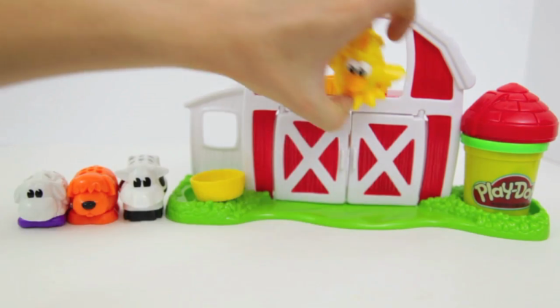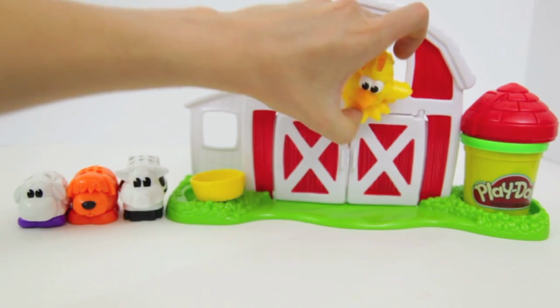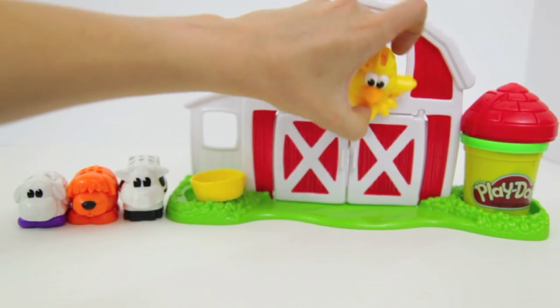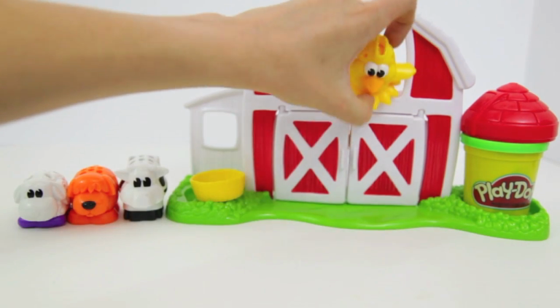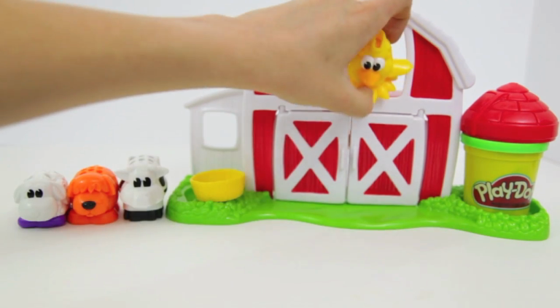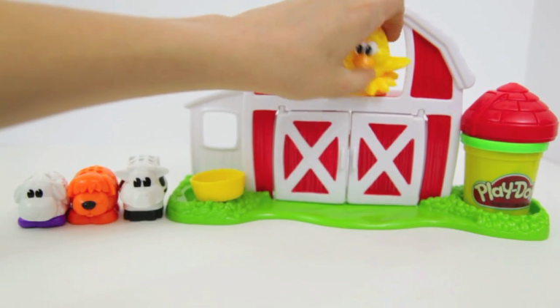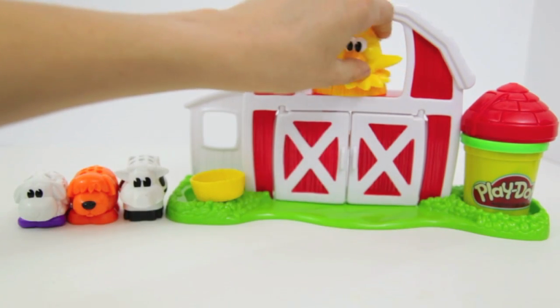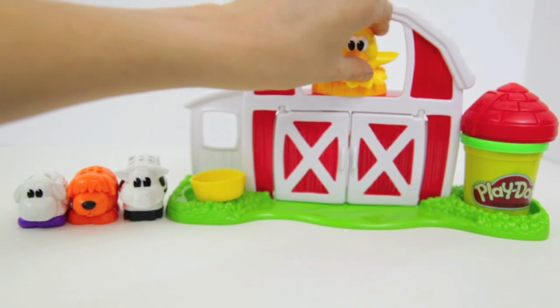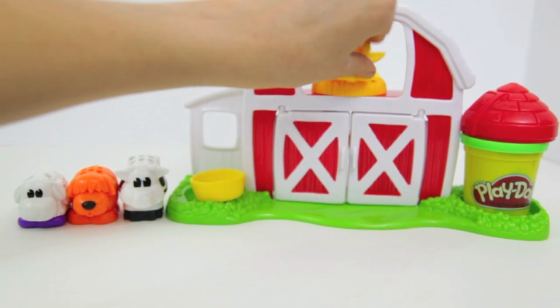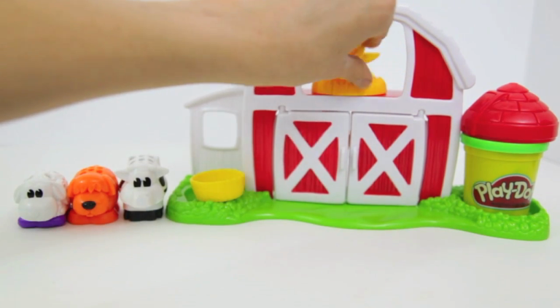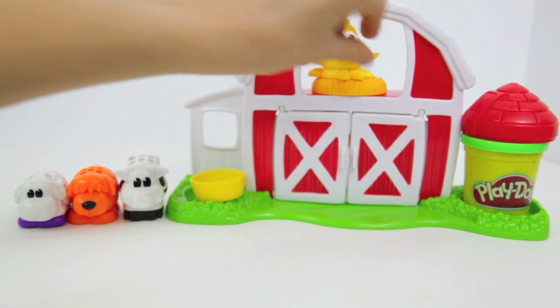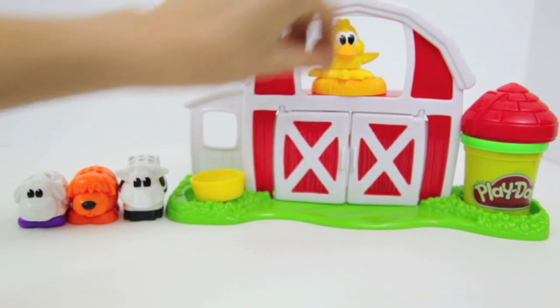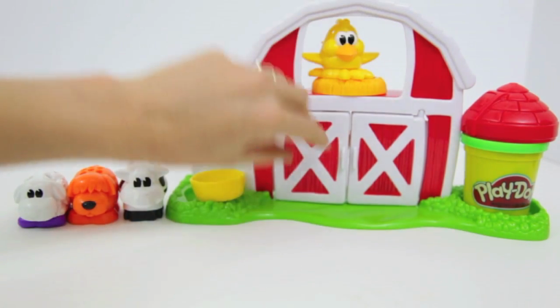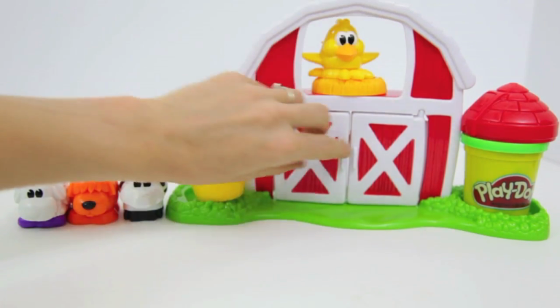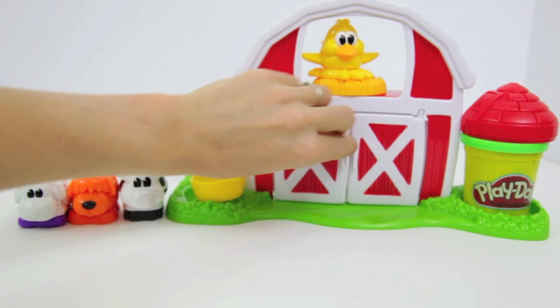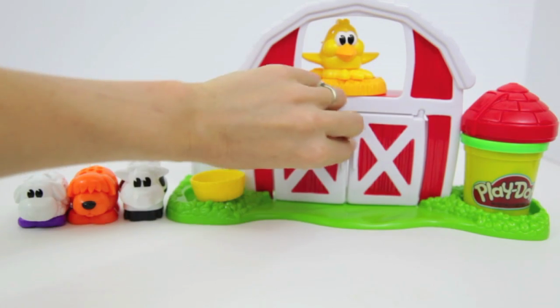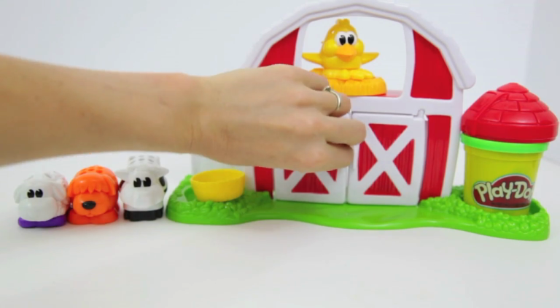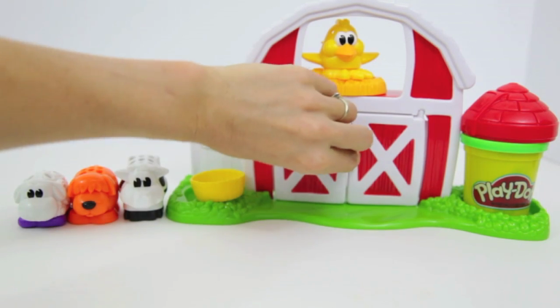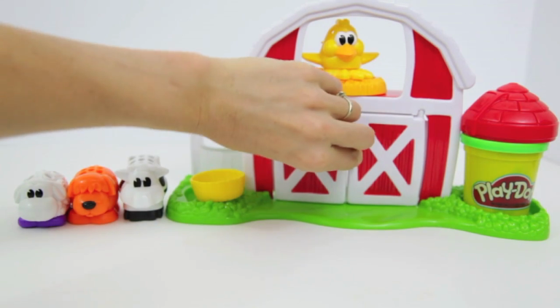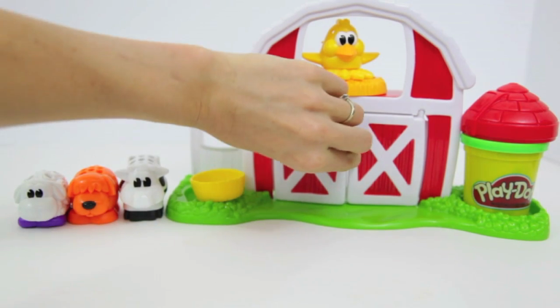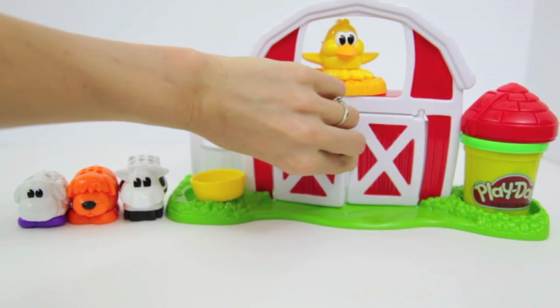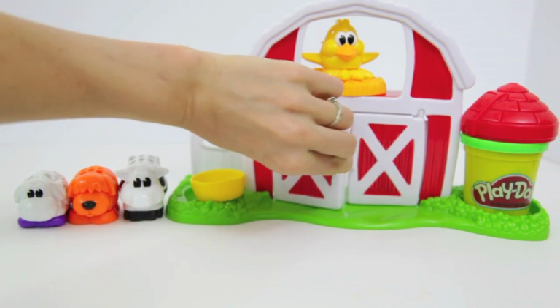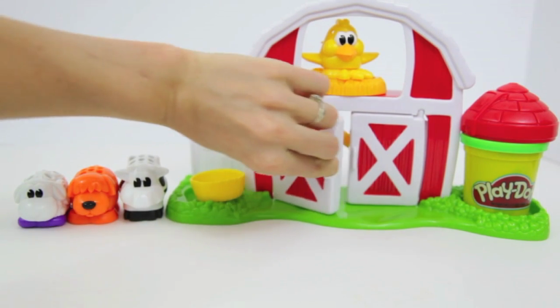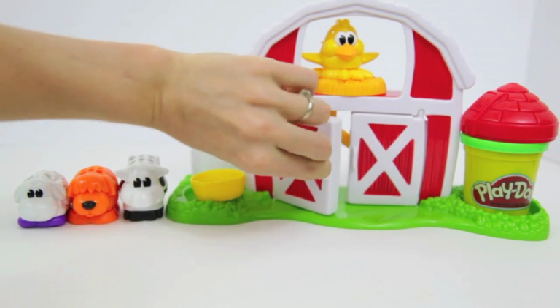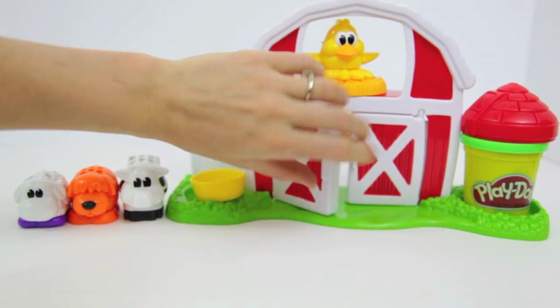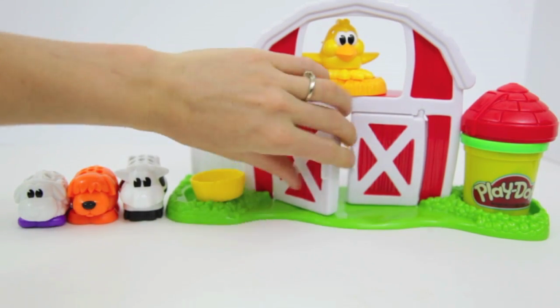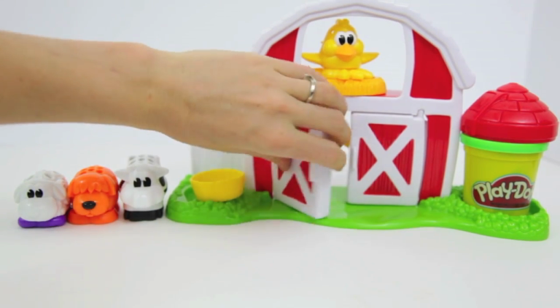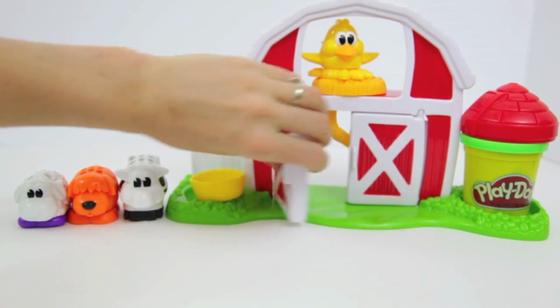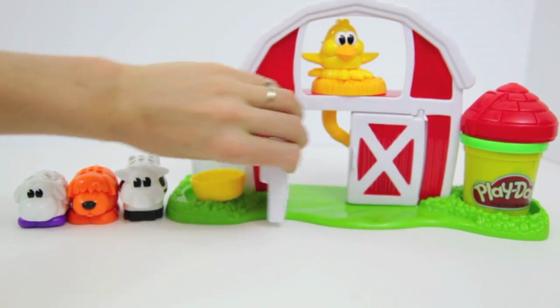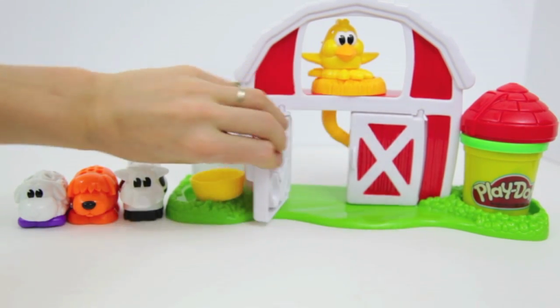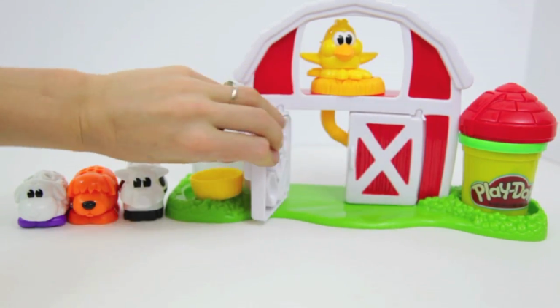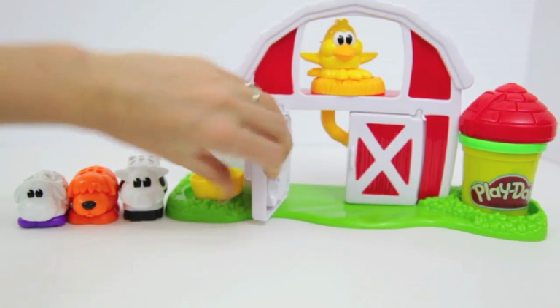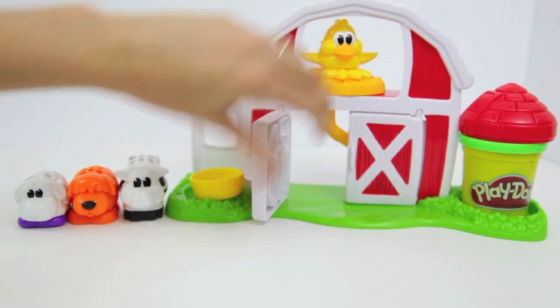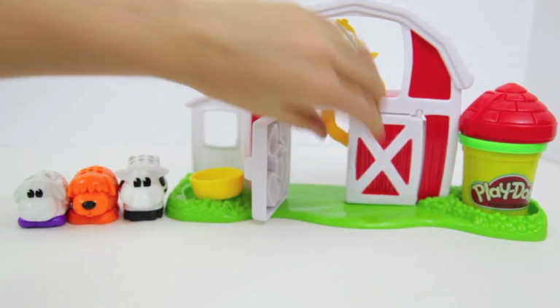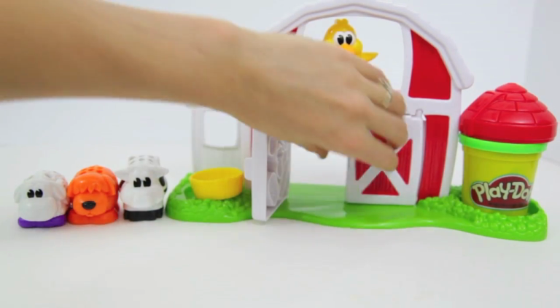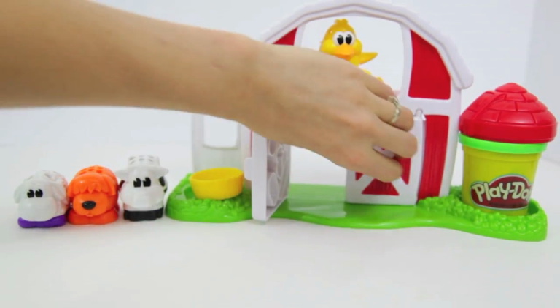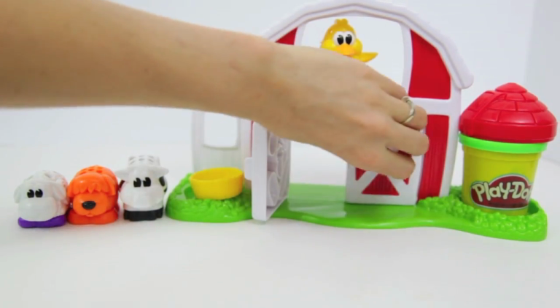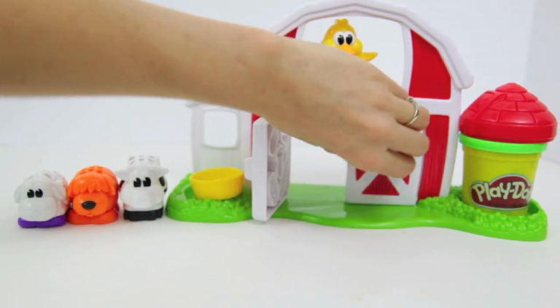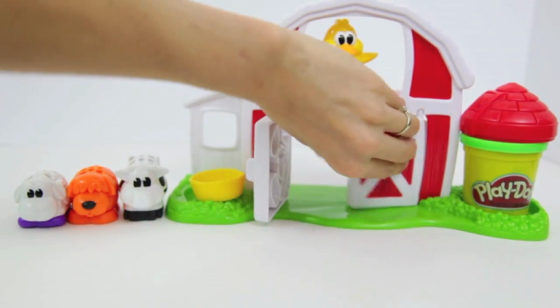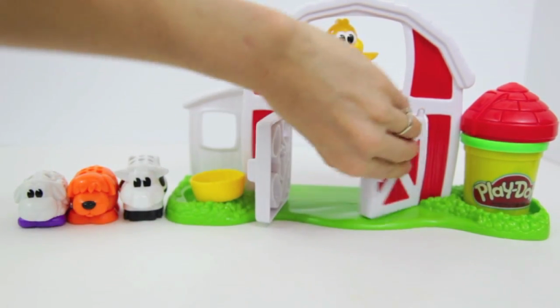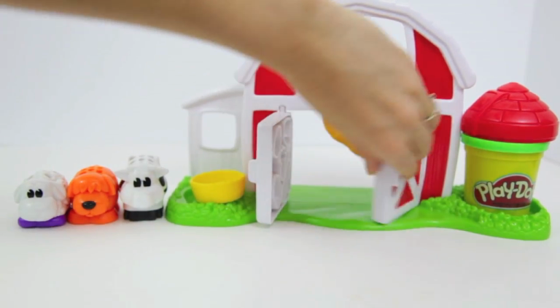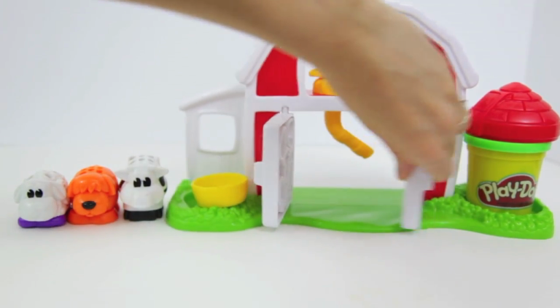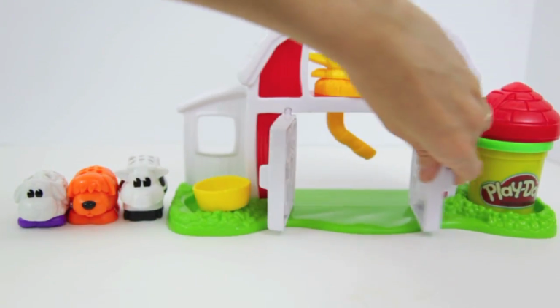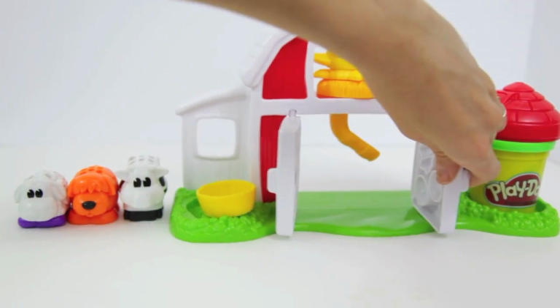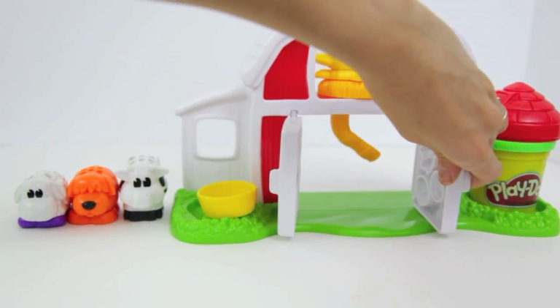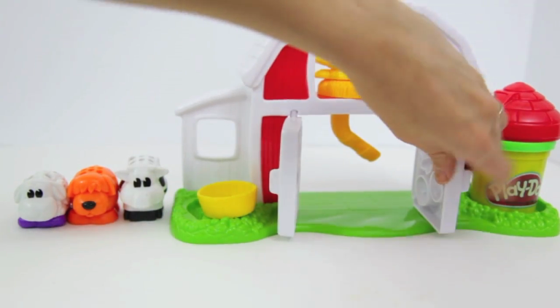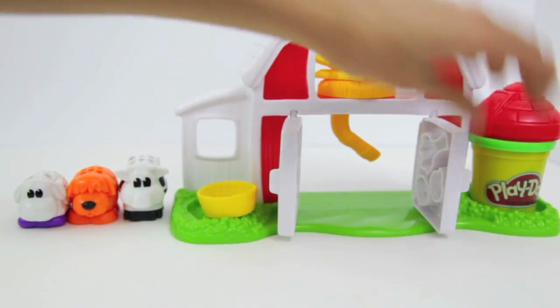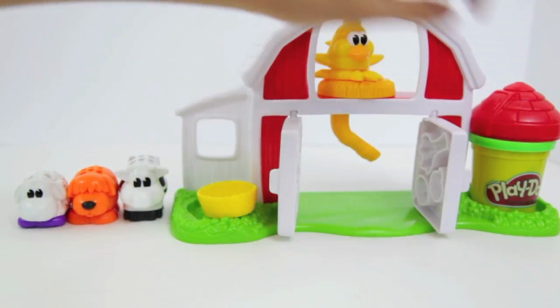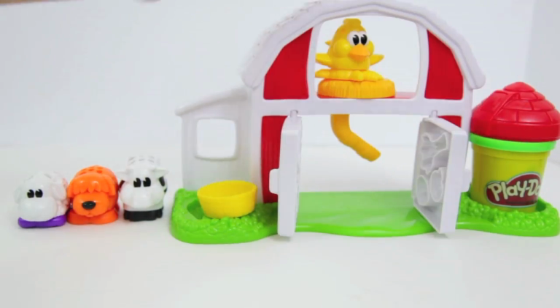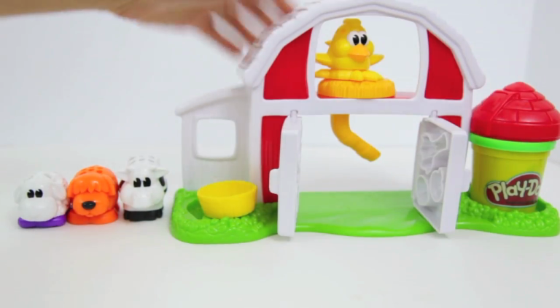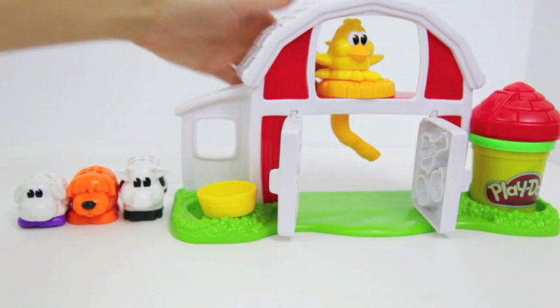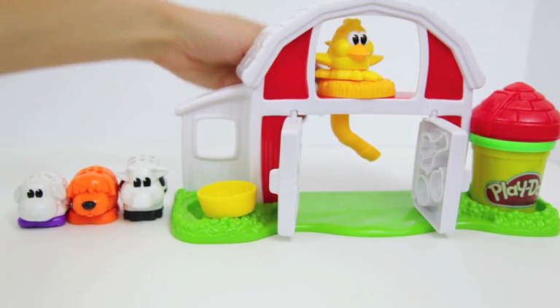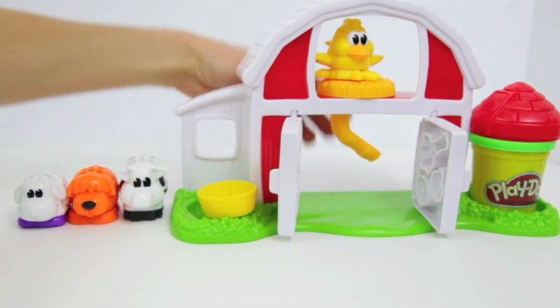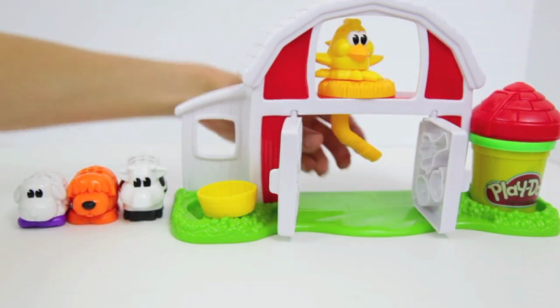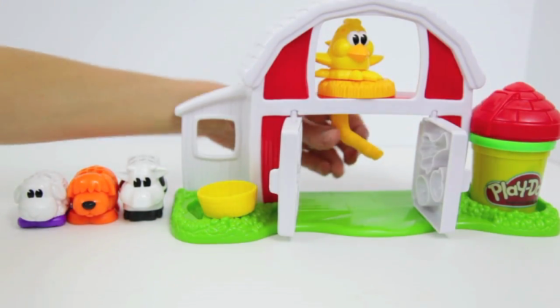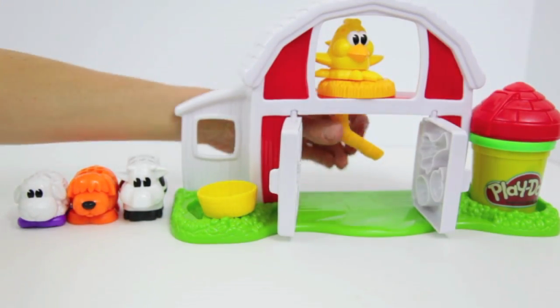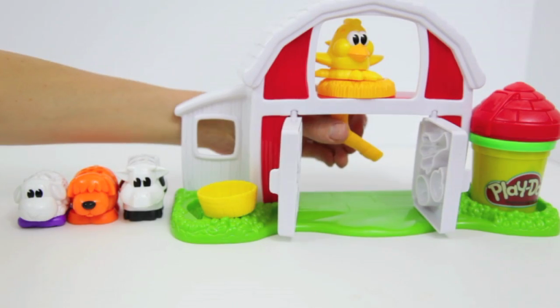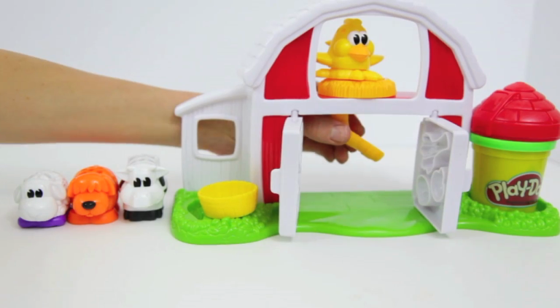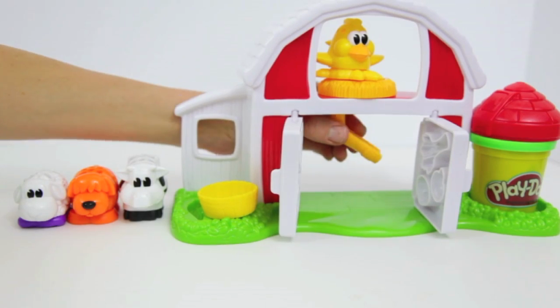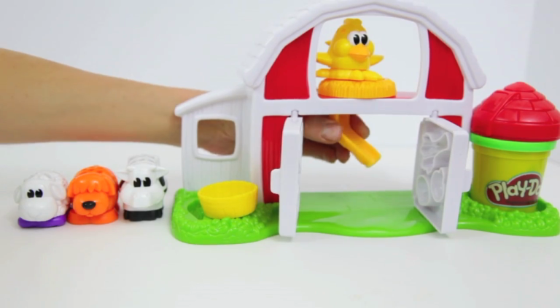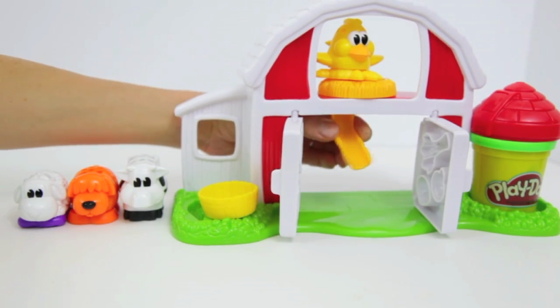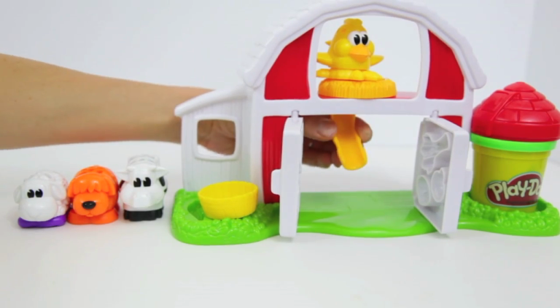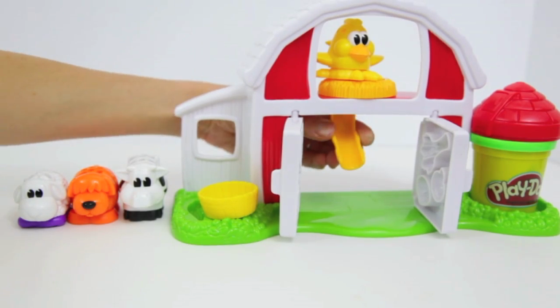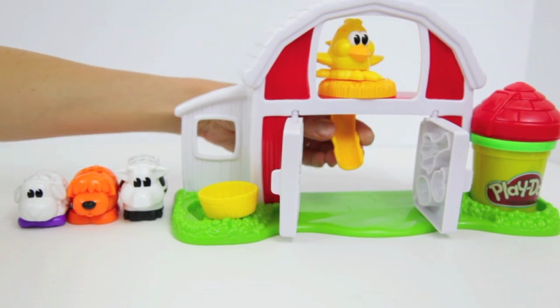There are also molds inside the barnyard — they're just behind the doors. There's fruit and vegetables in those molds.